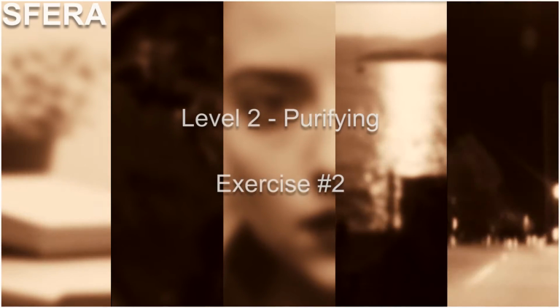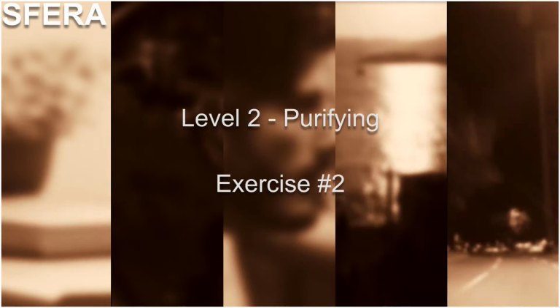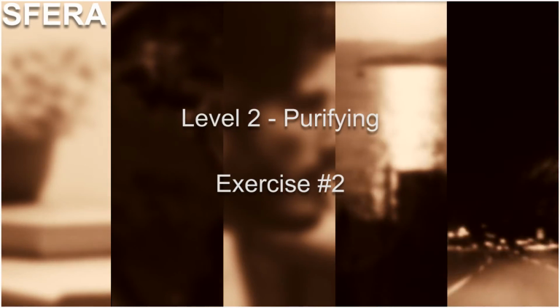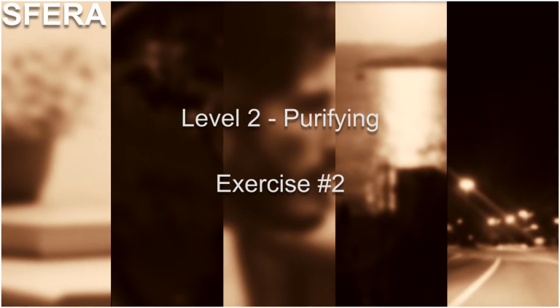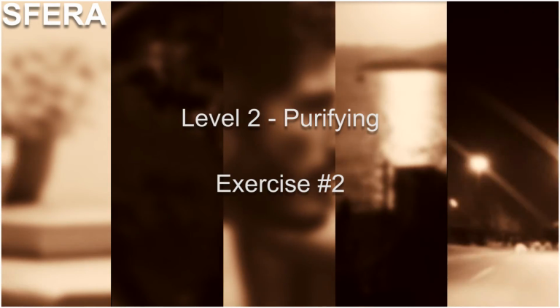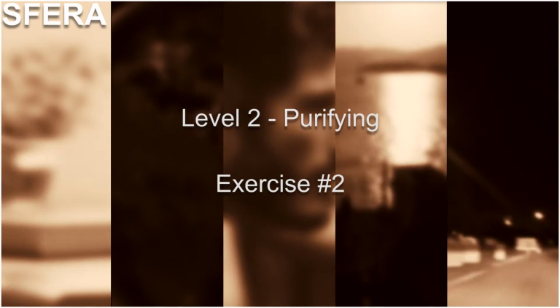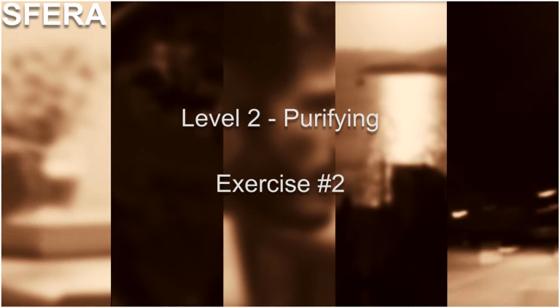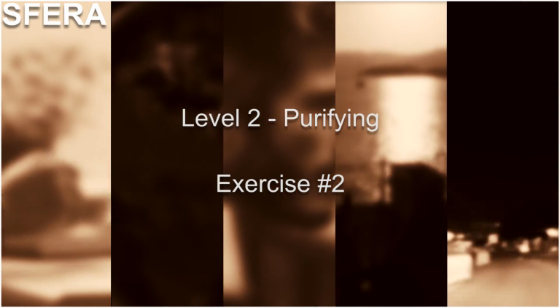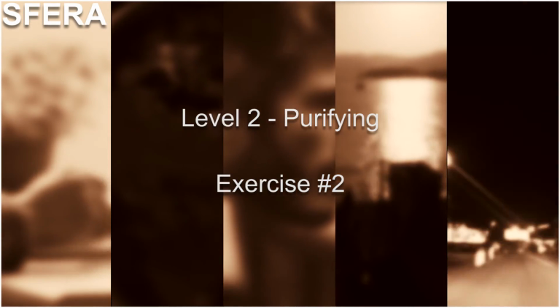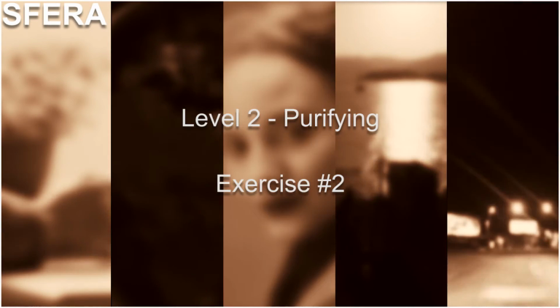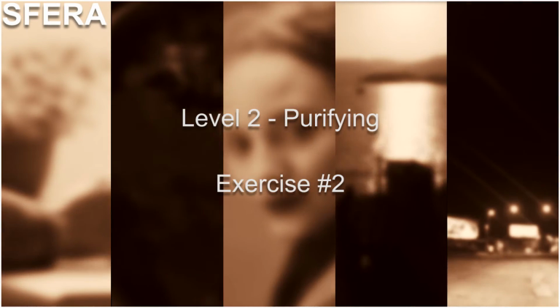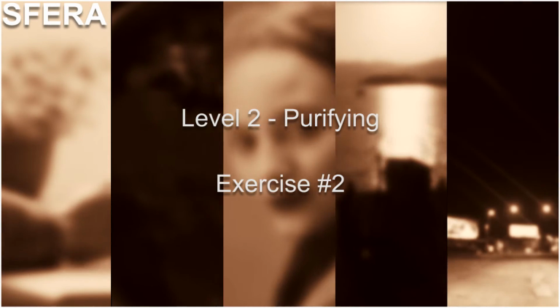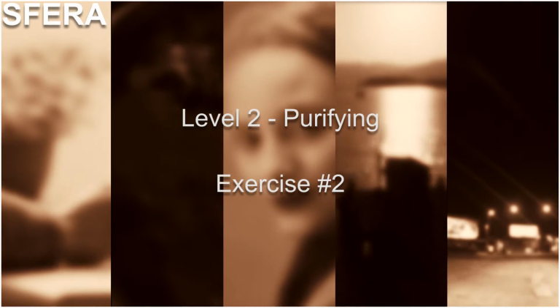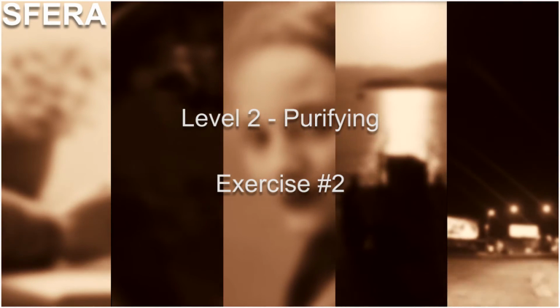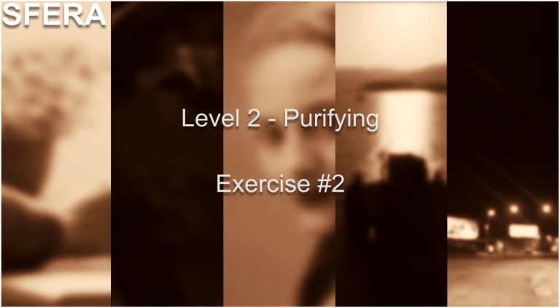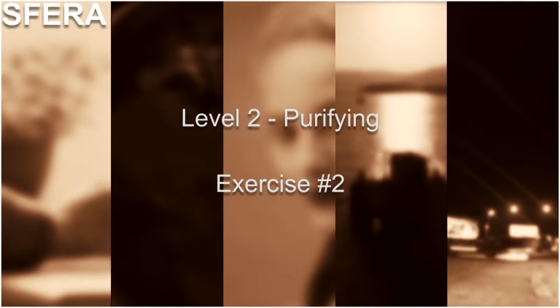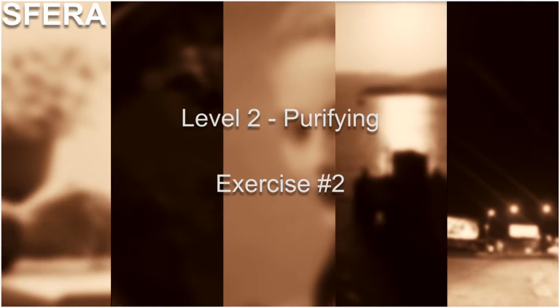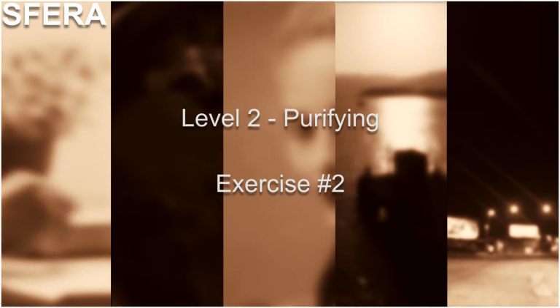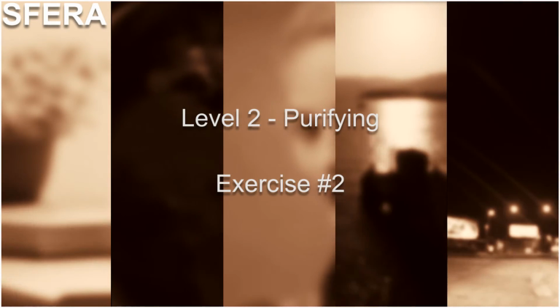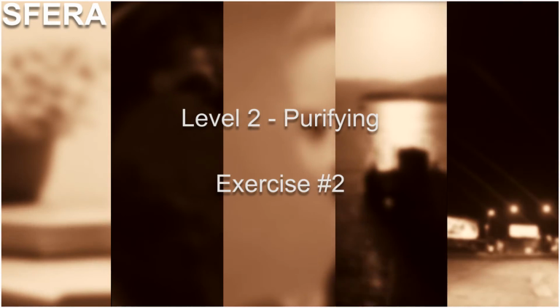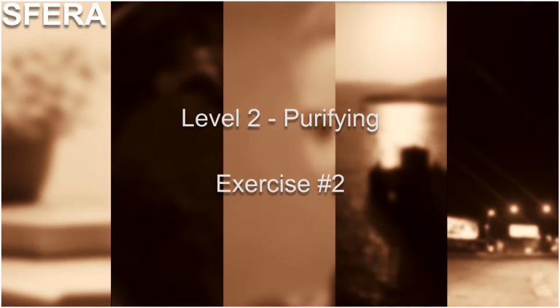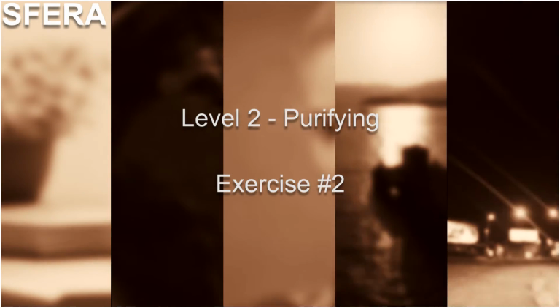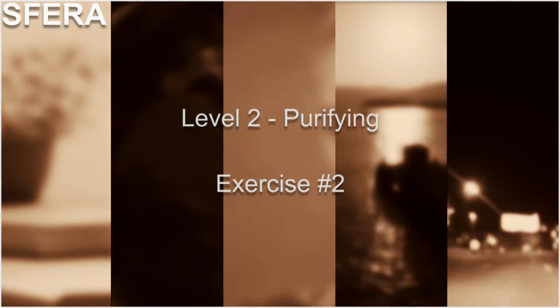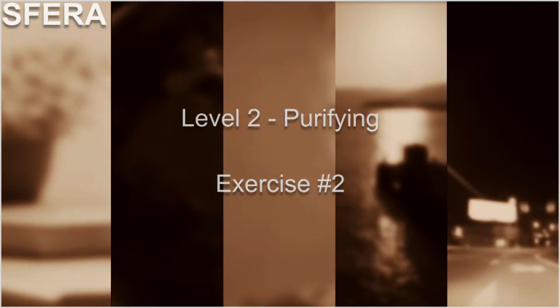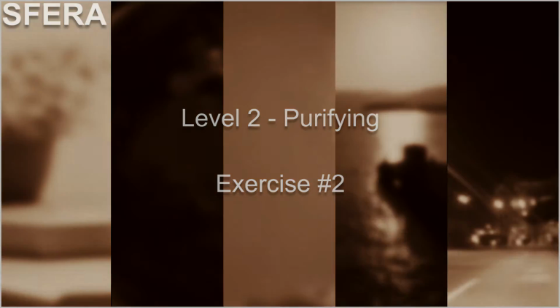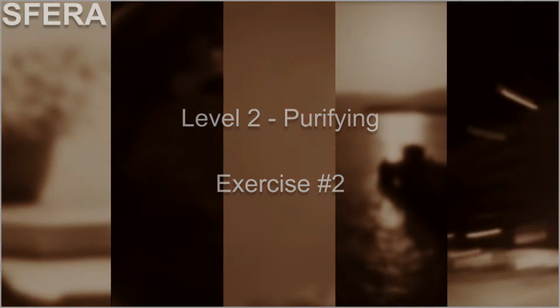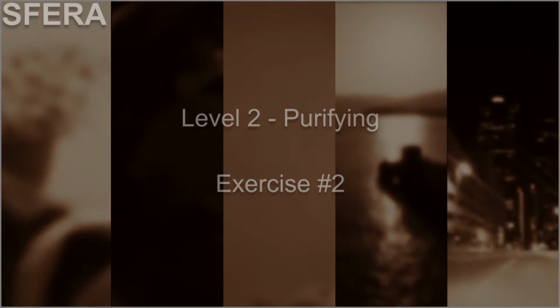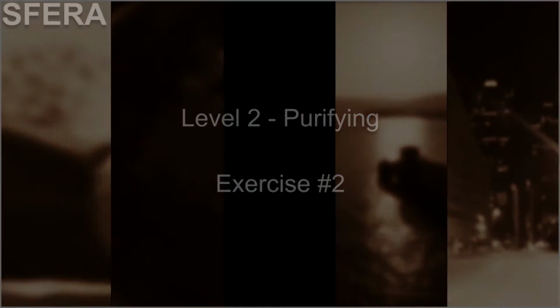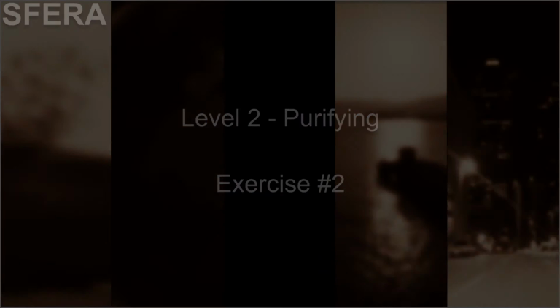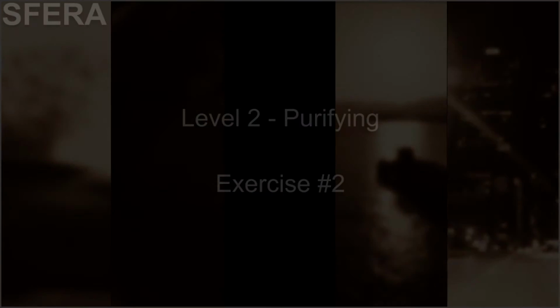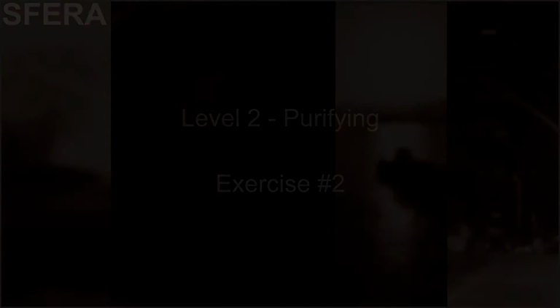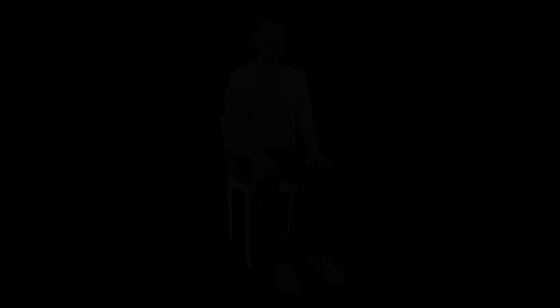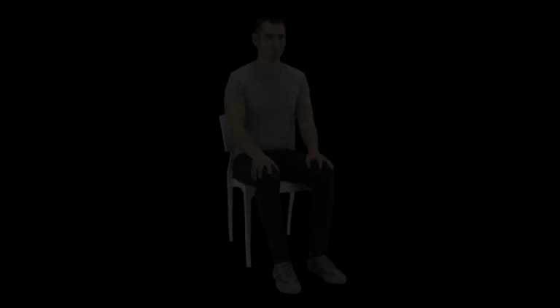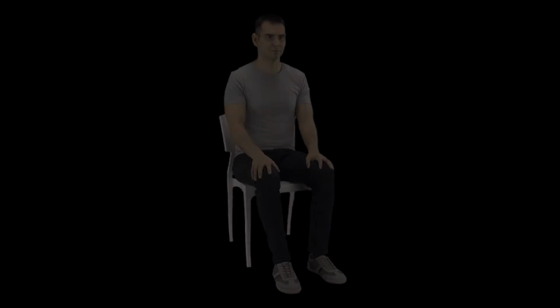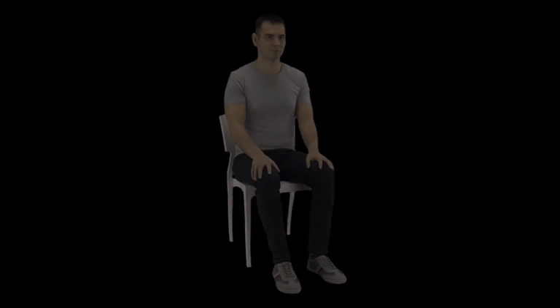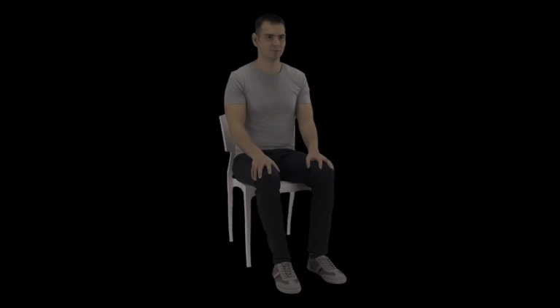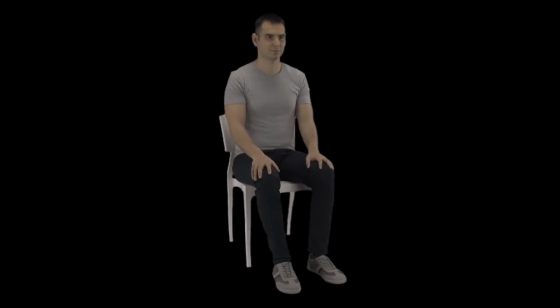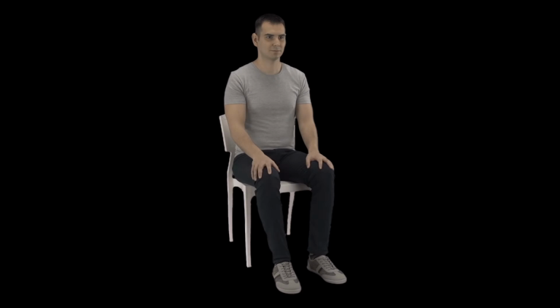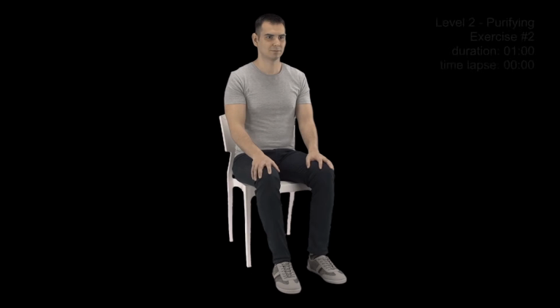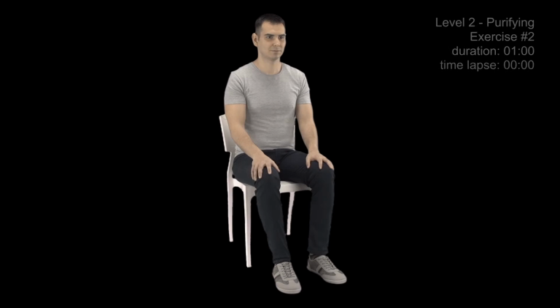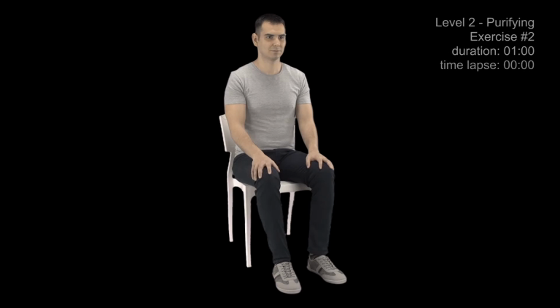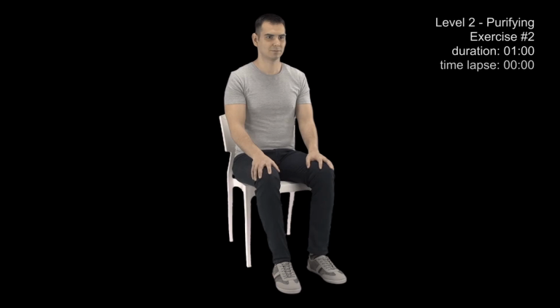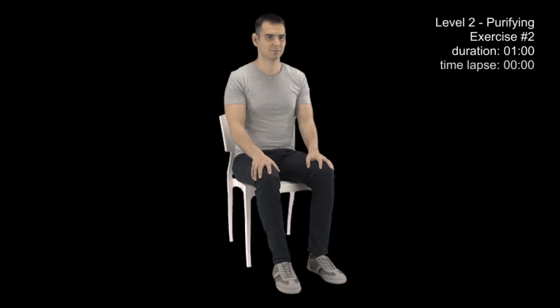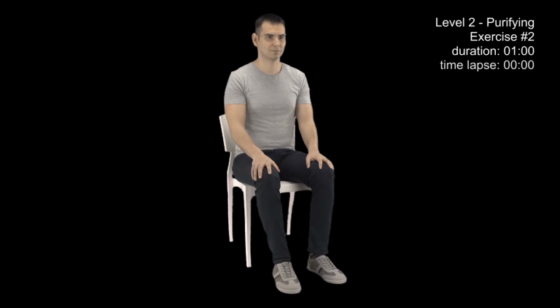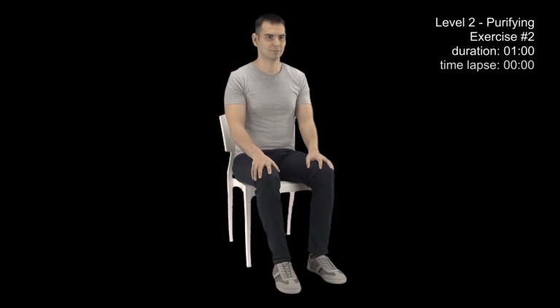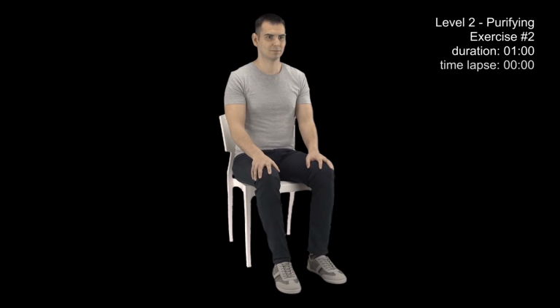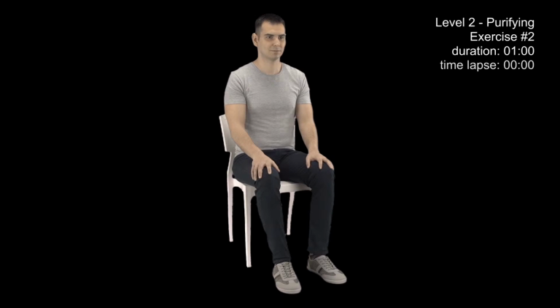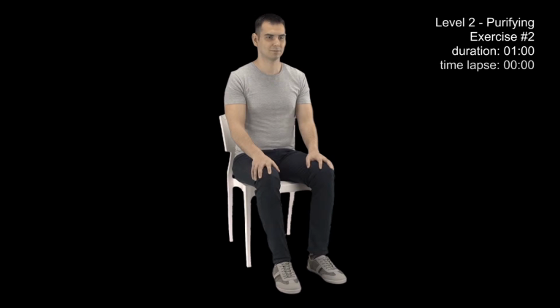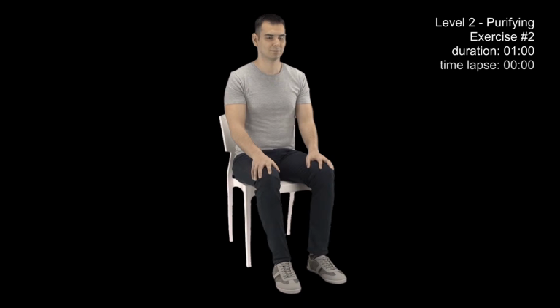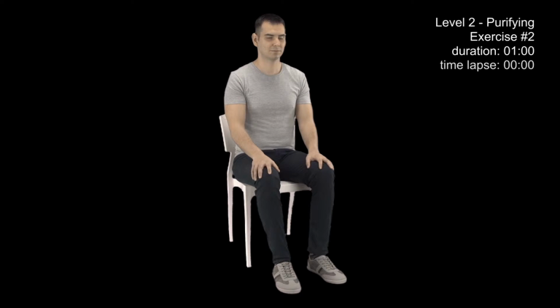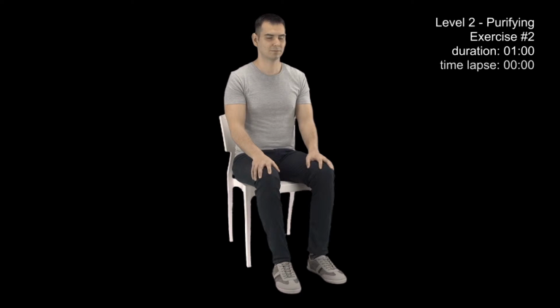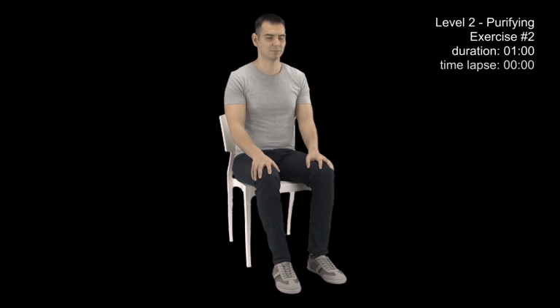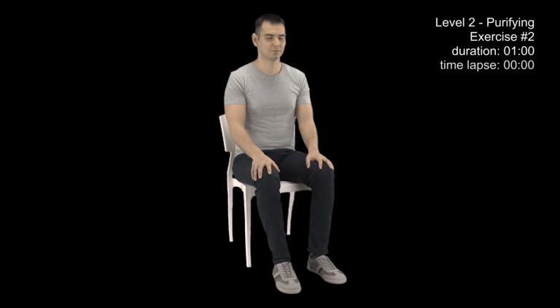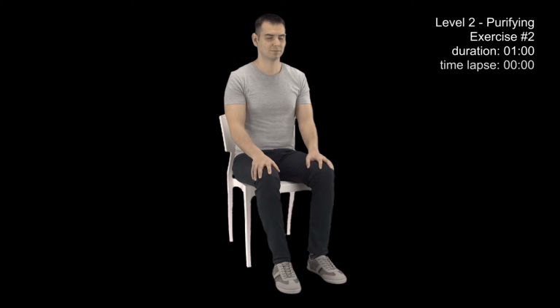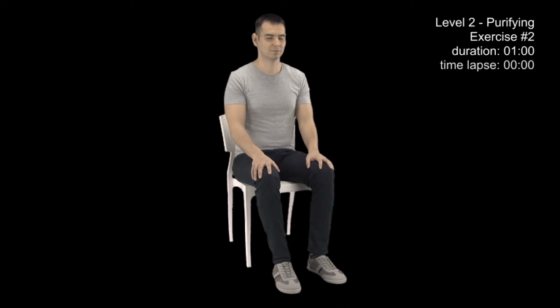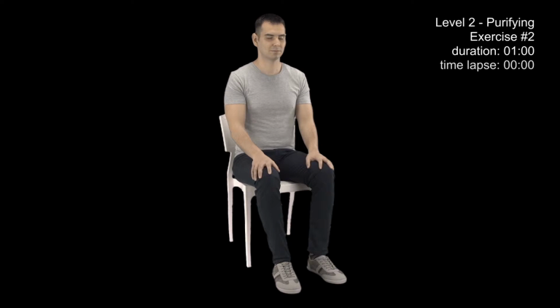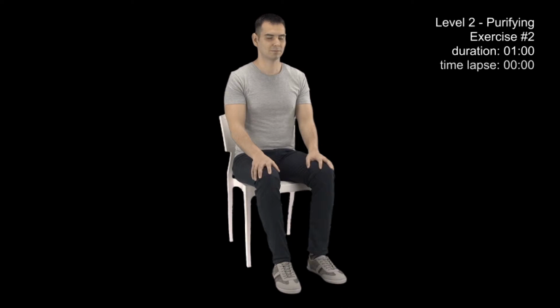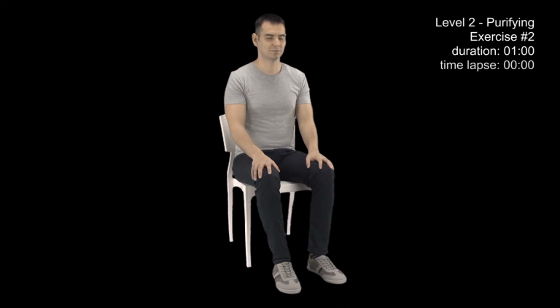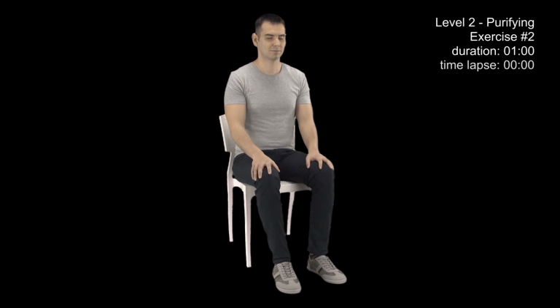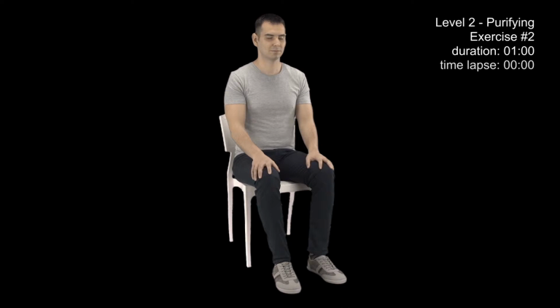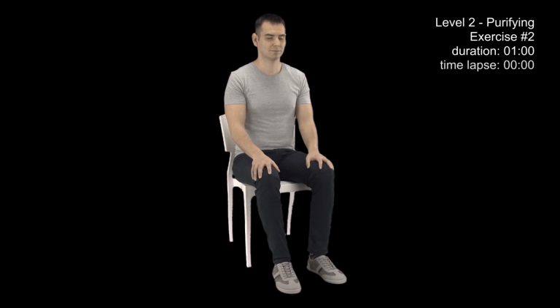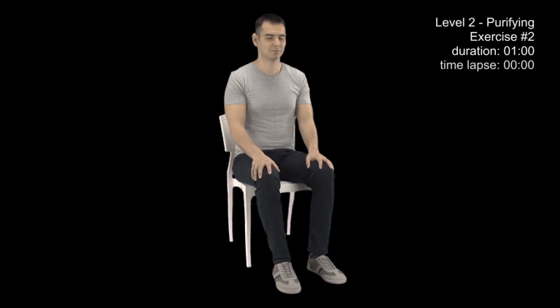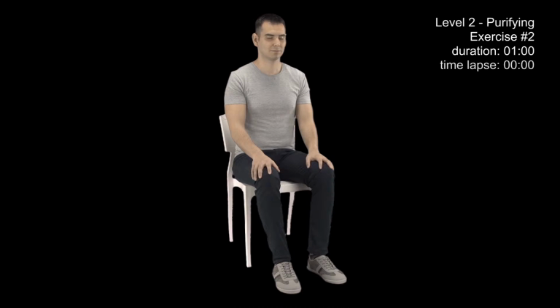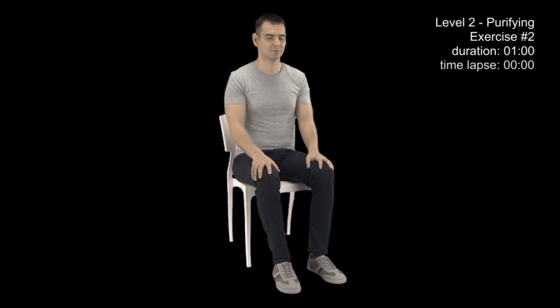Level 2 – Purifying Exercise number 2. Assume the standard position and close your eyes. Breathe normally.